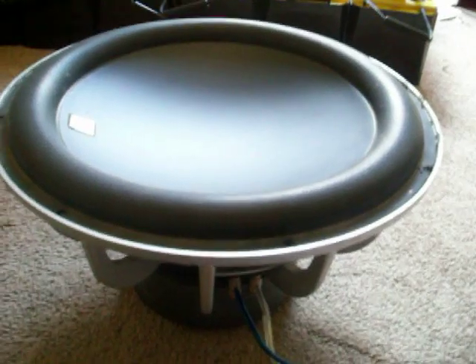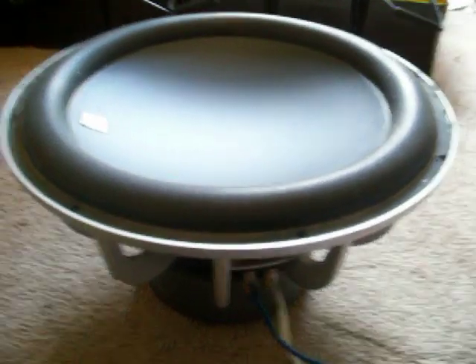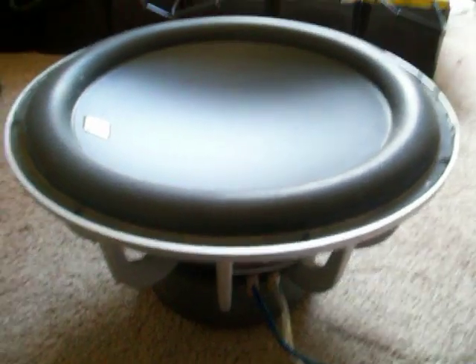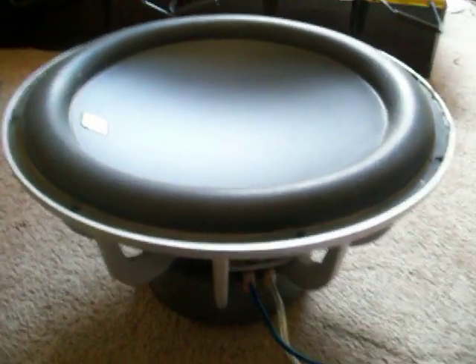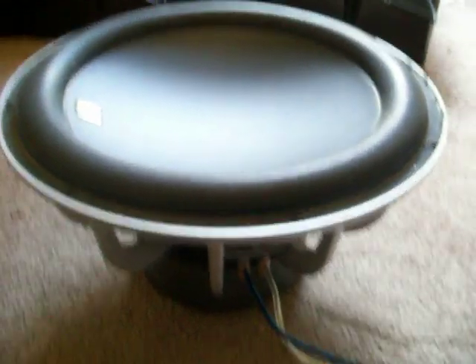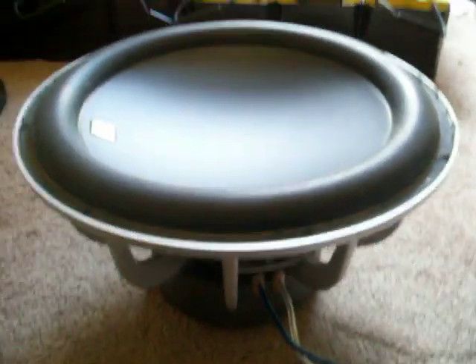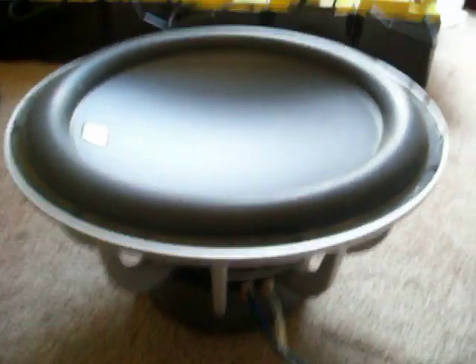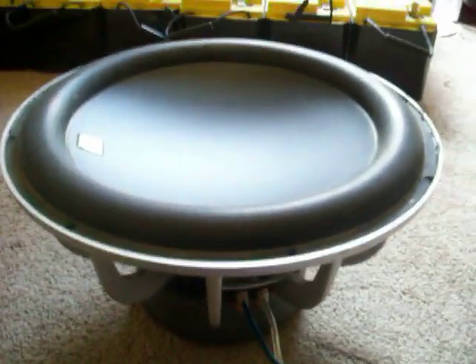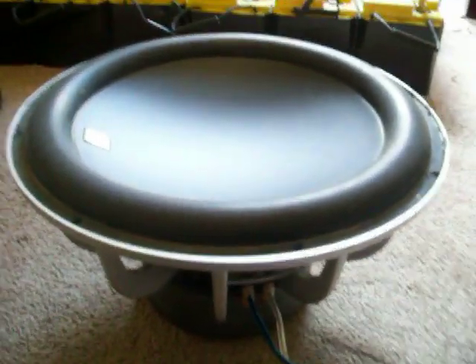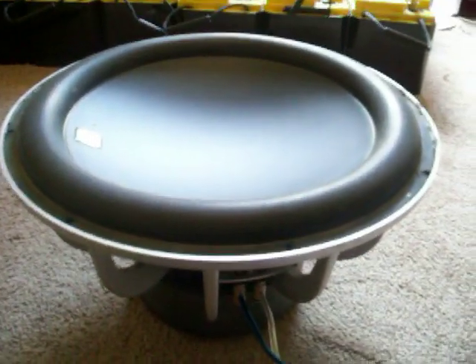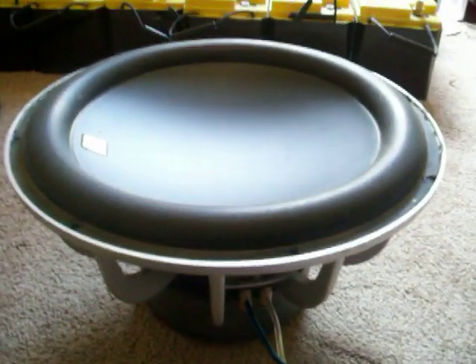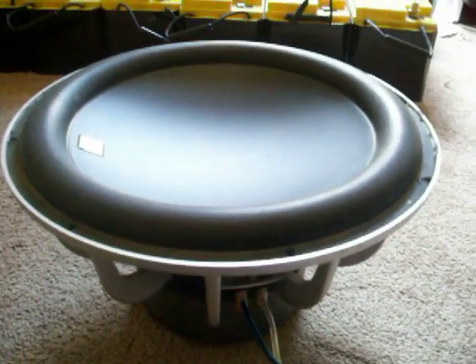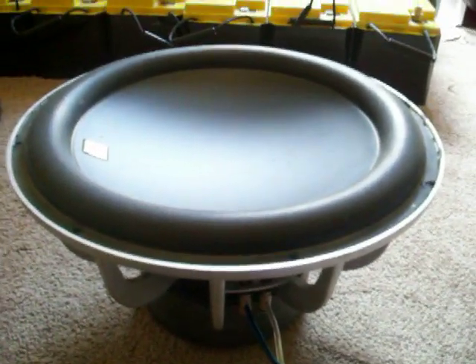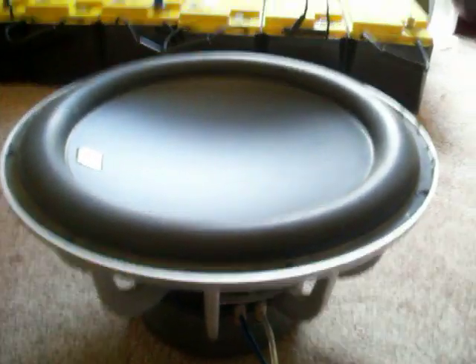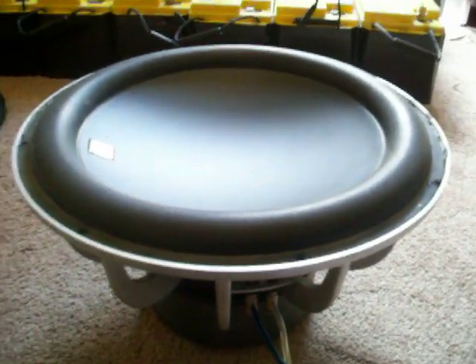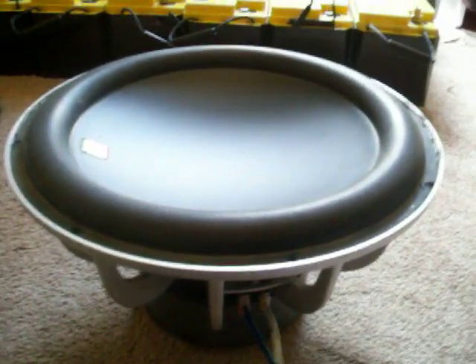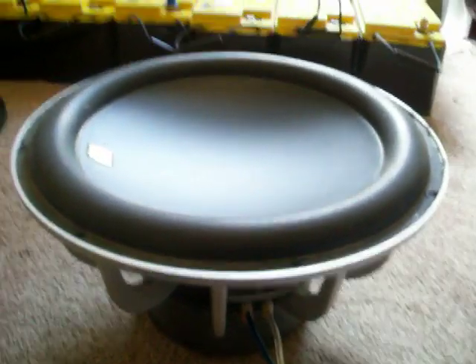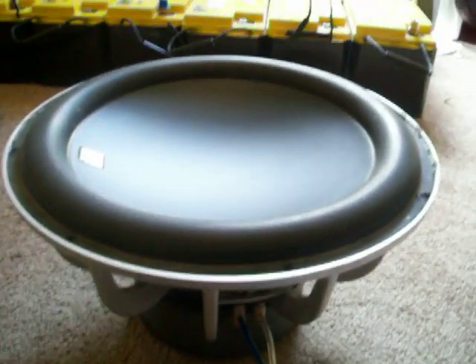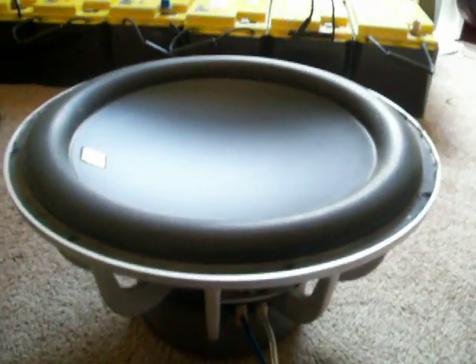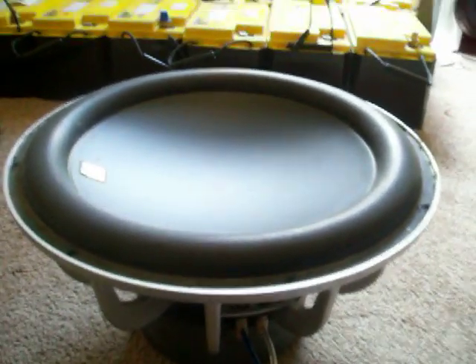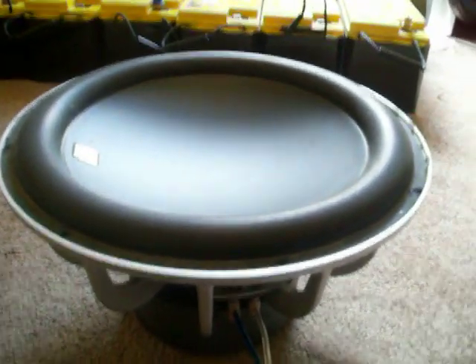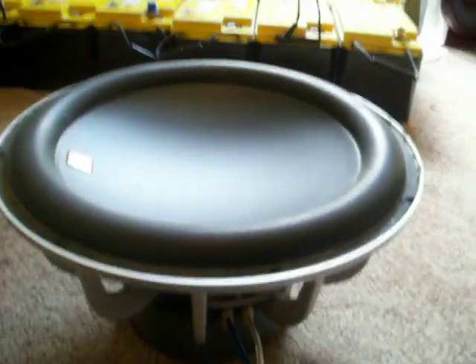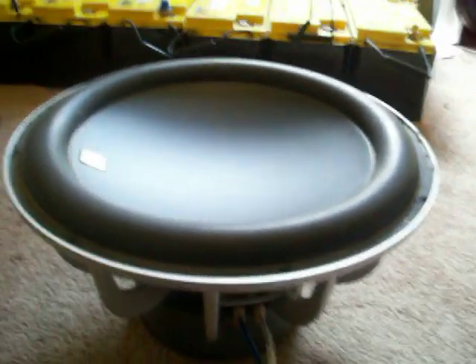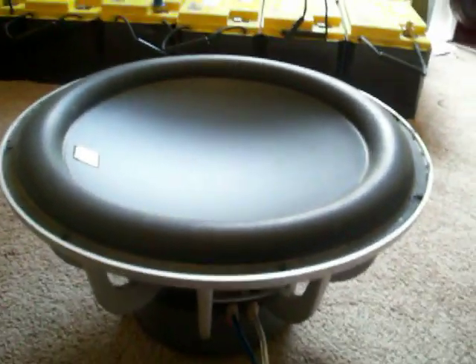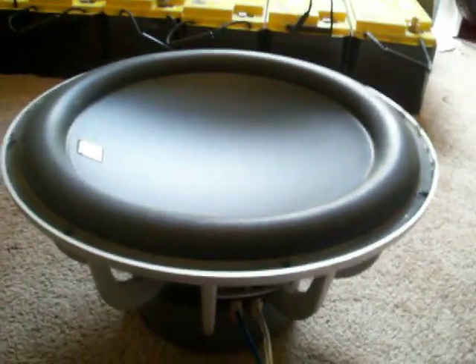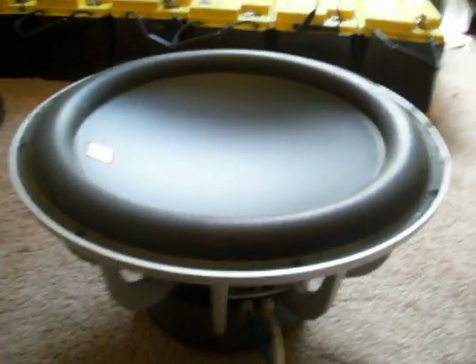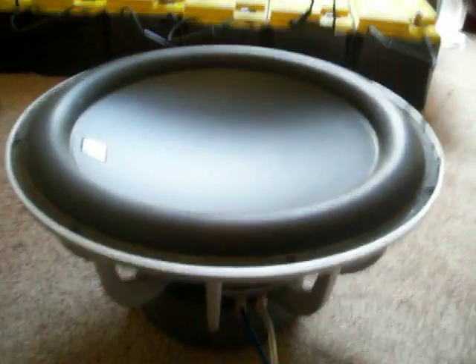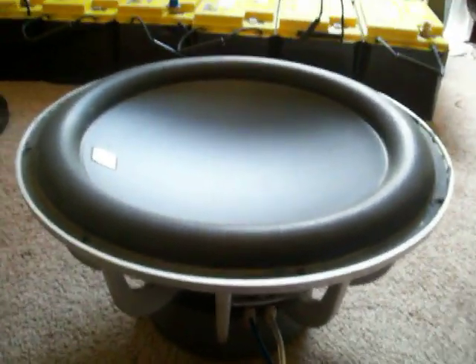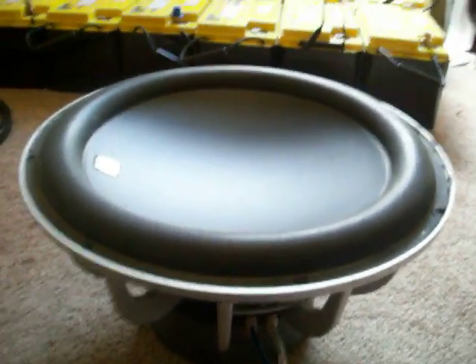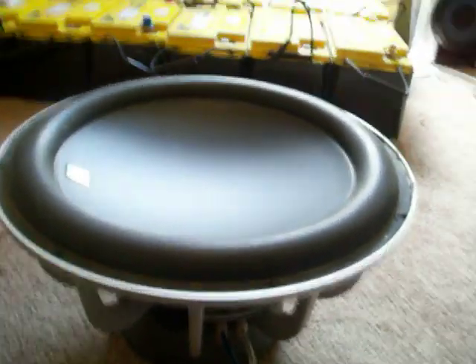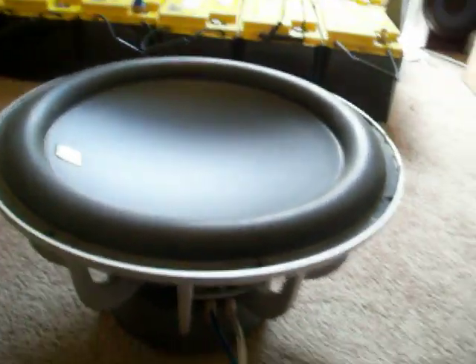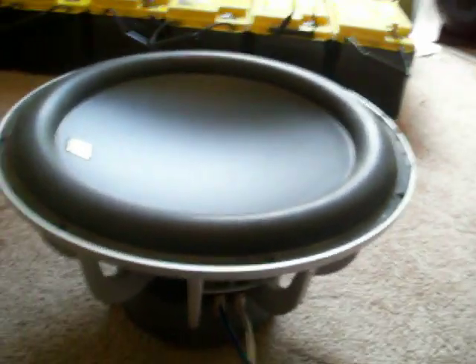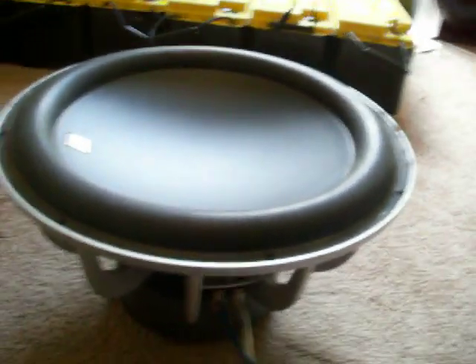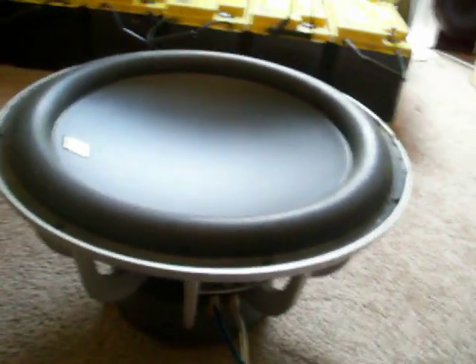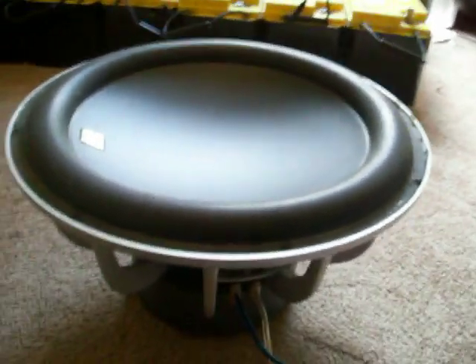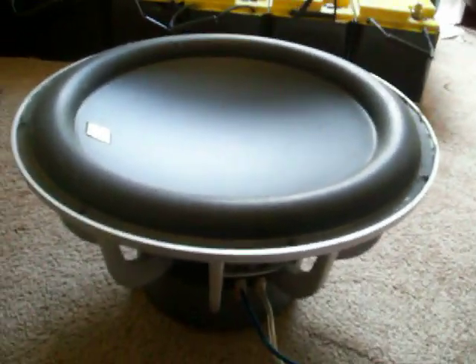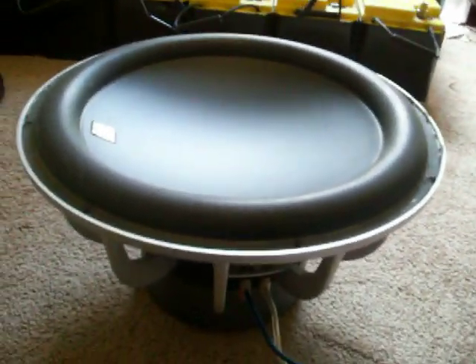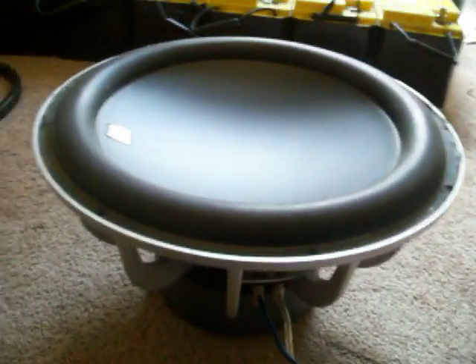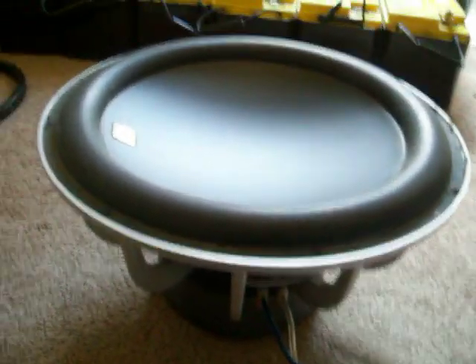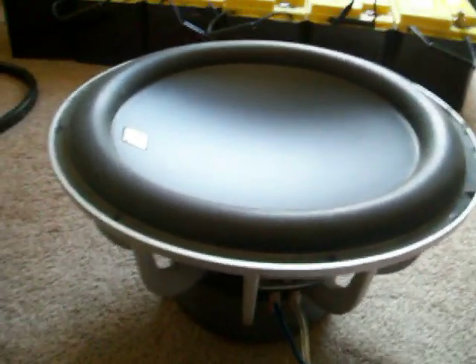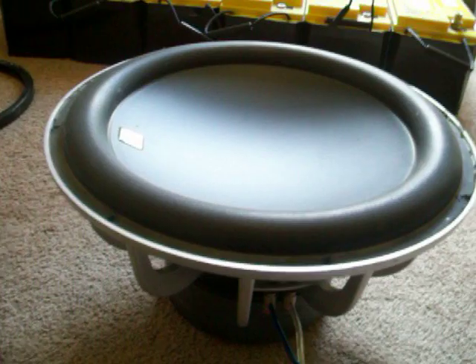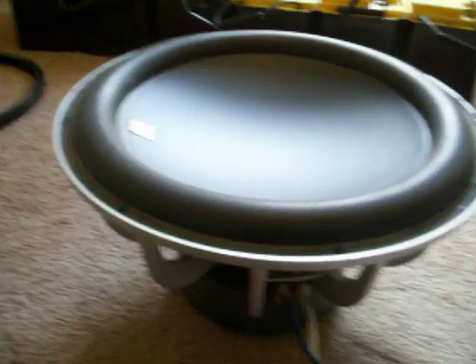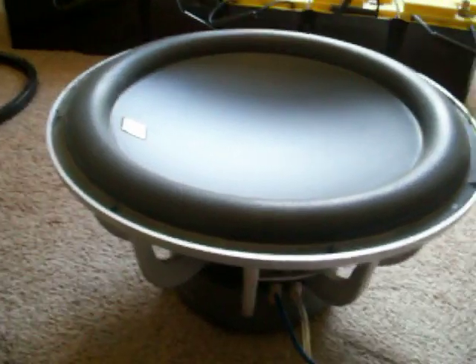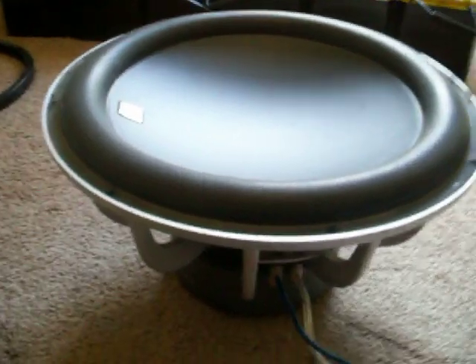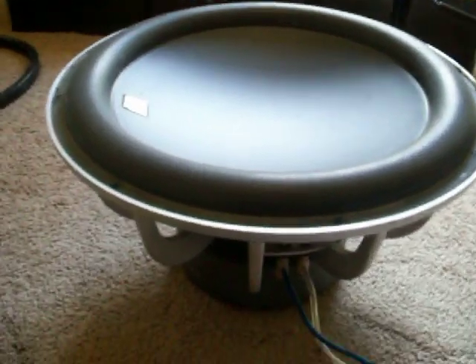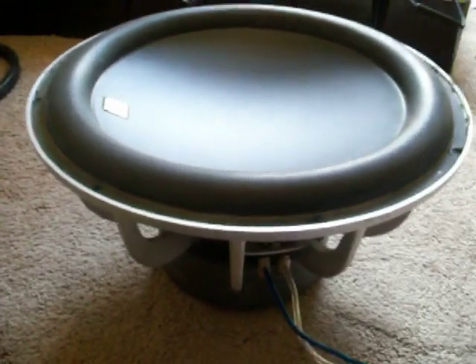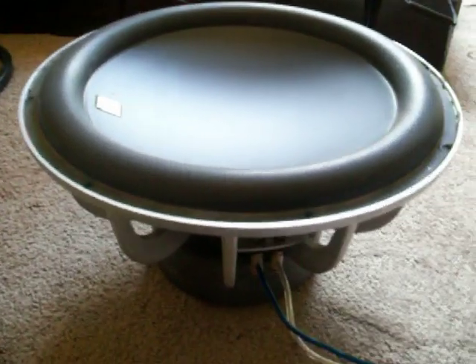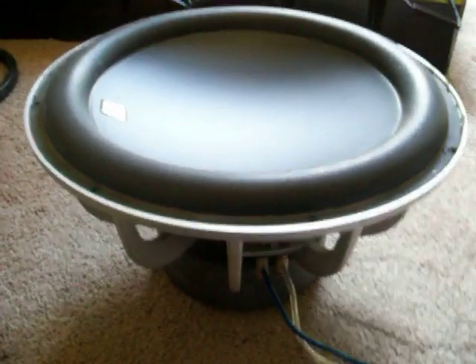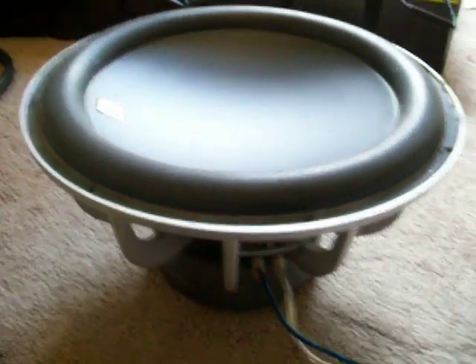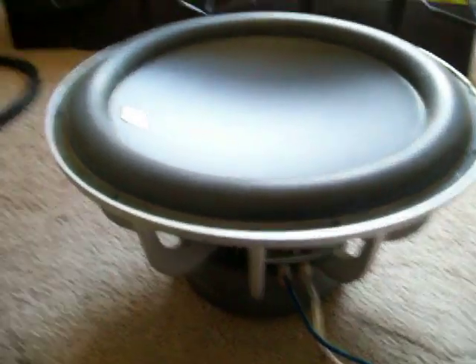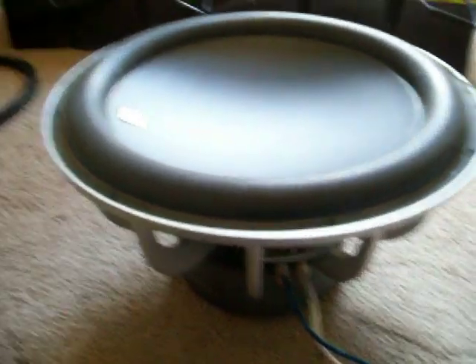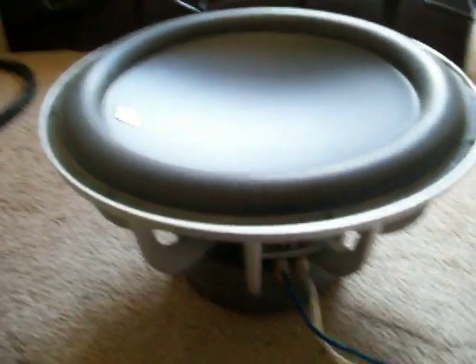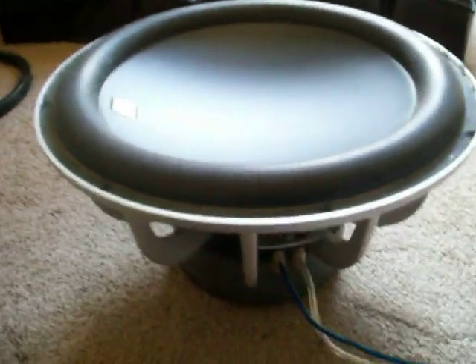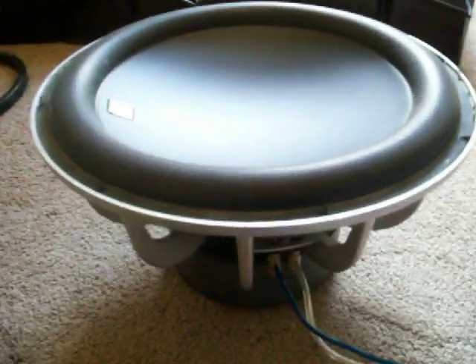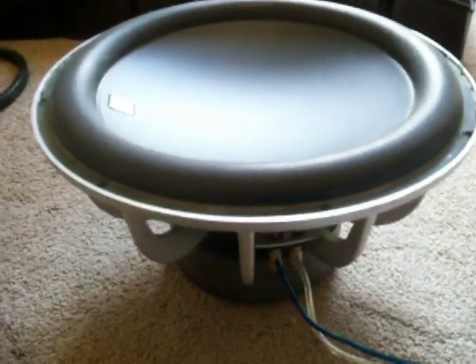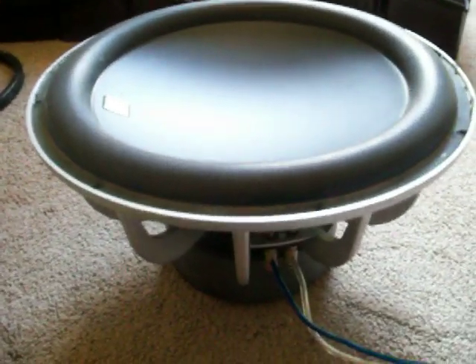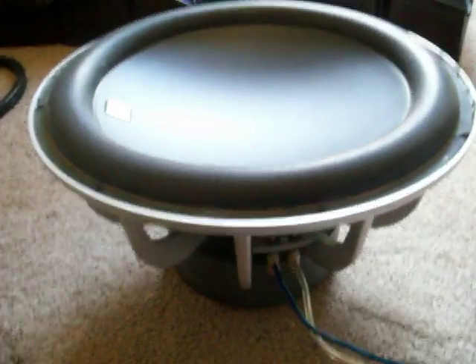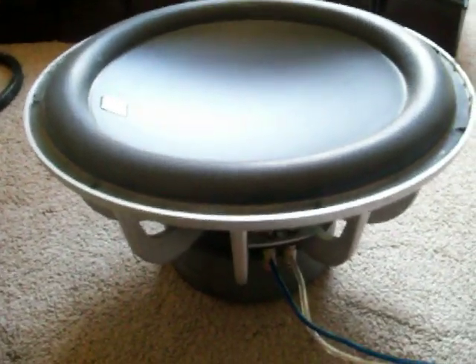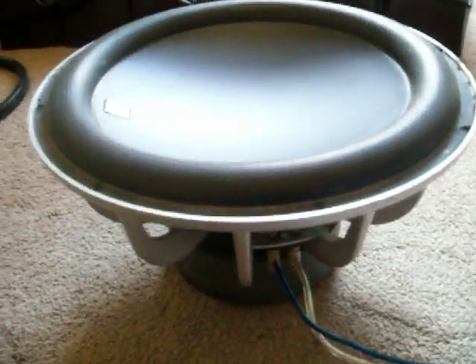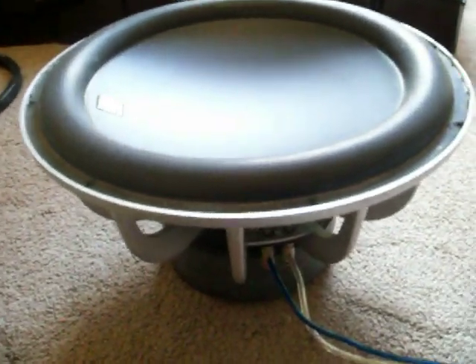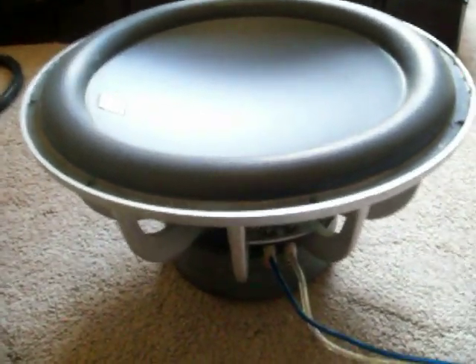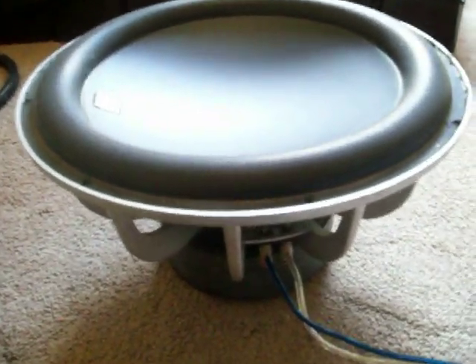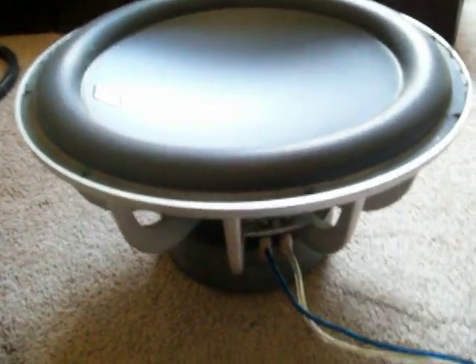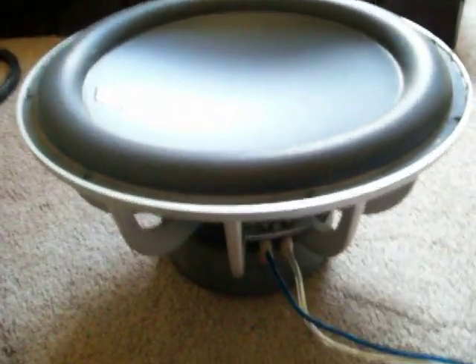Alright guys, this demonstration is brought to you by Sendin Audio. This is going to show you how to pop test a speaker with a 9-volt DC battery to make sure the coils are working.